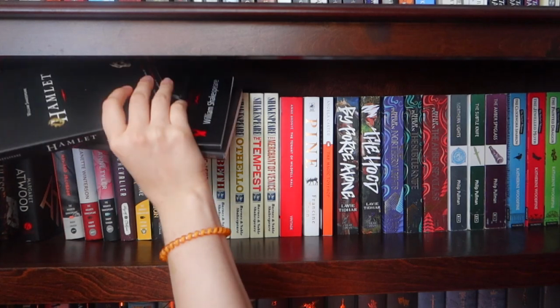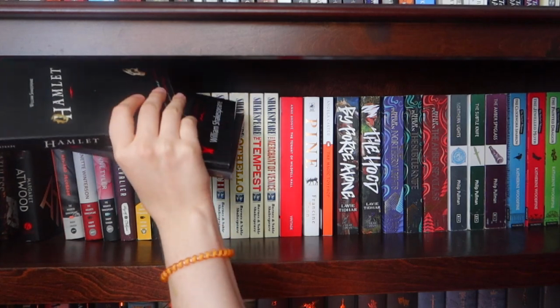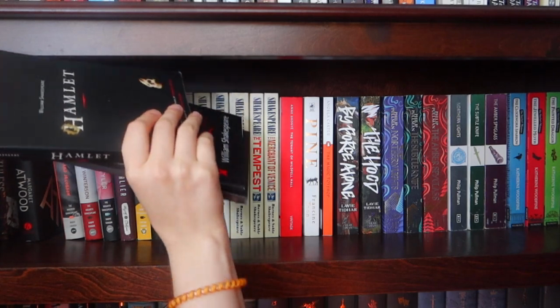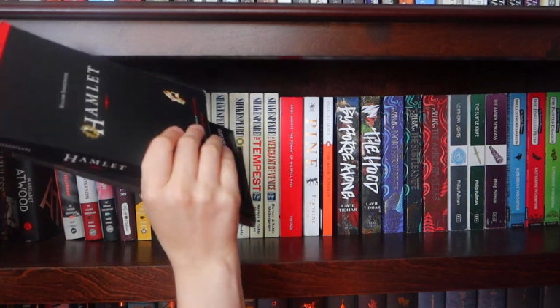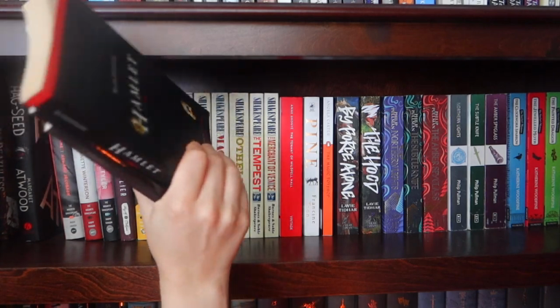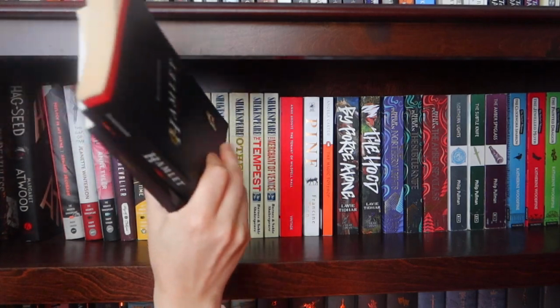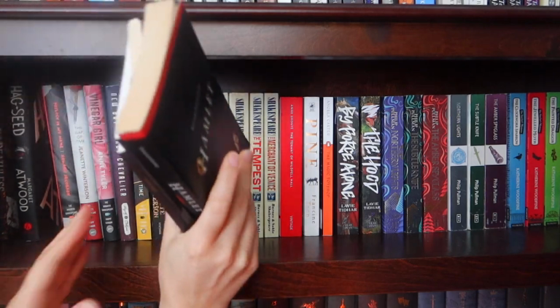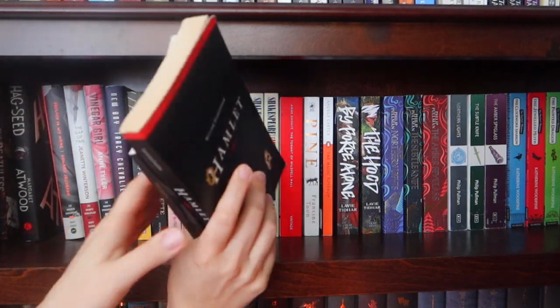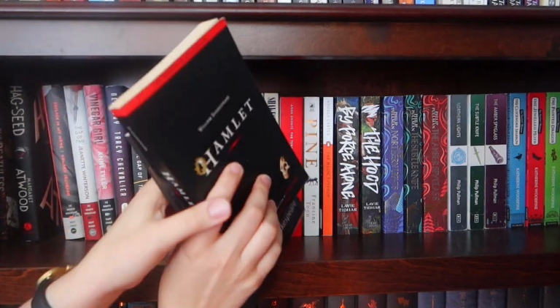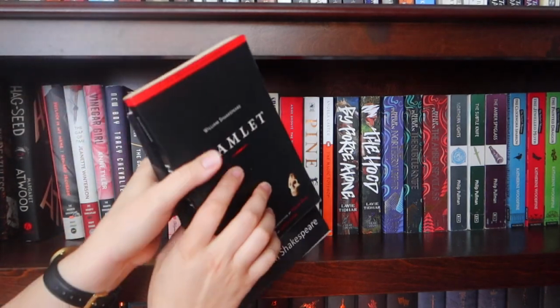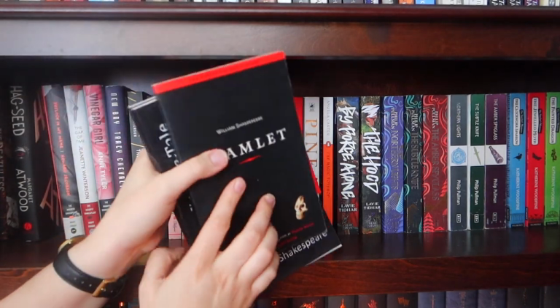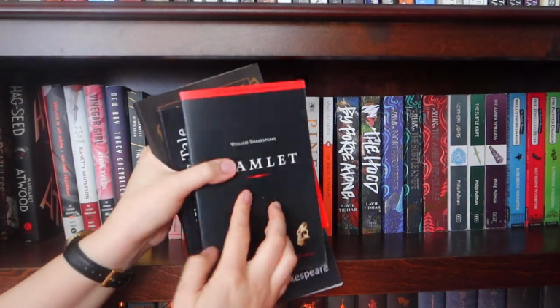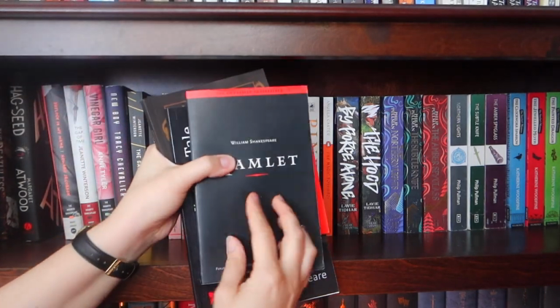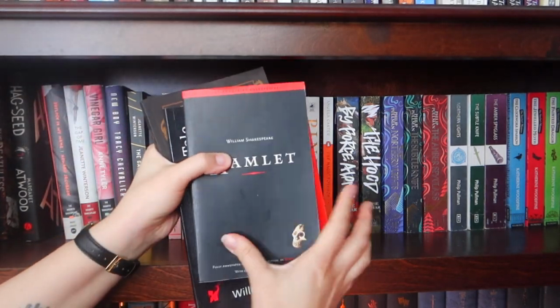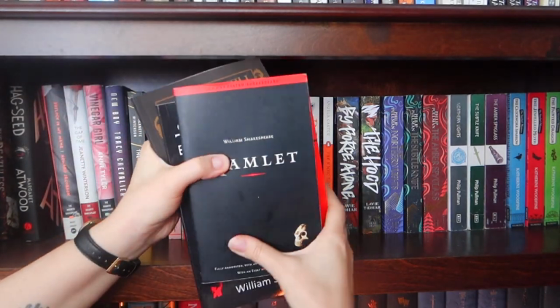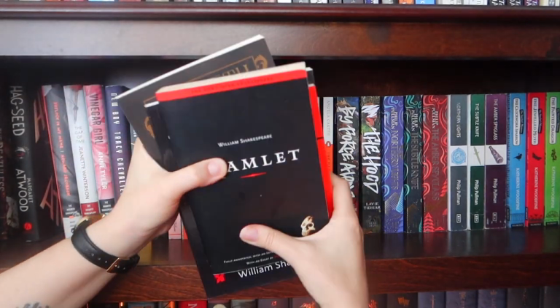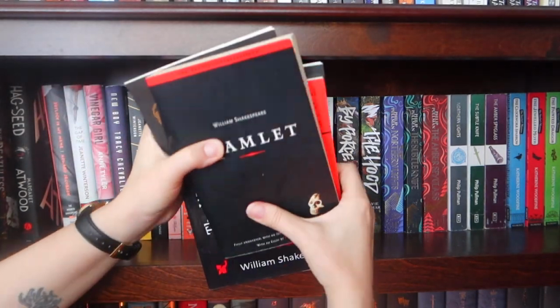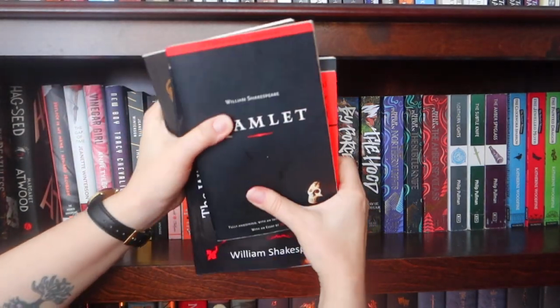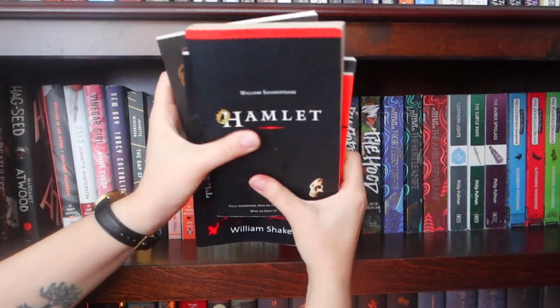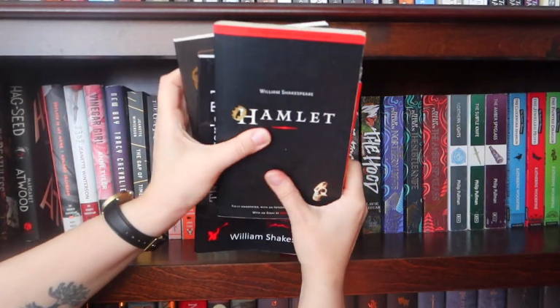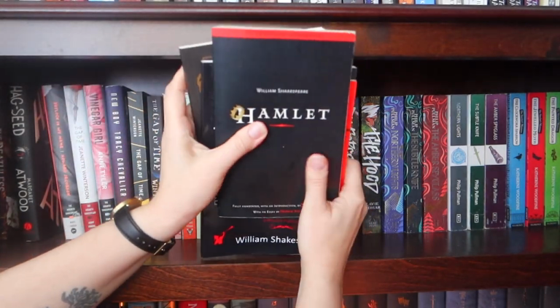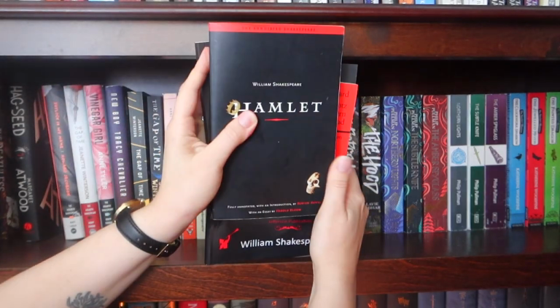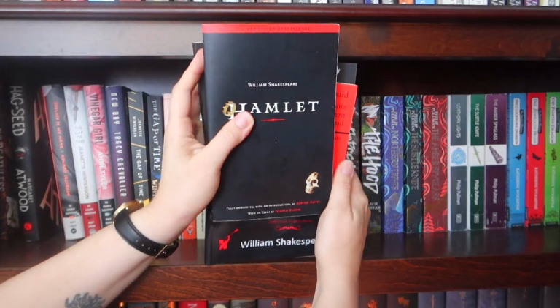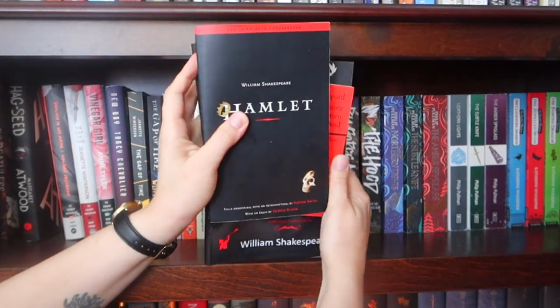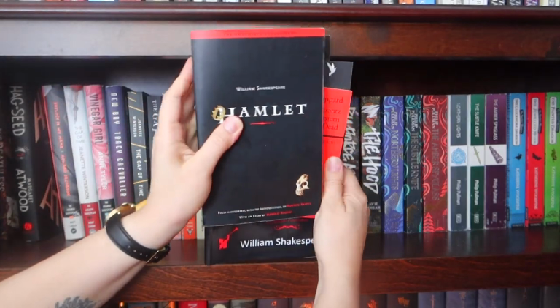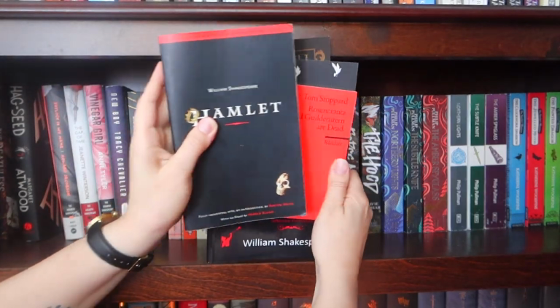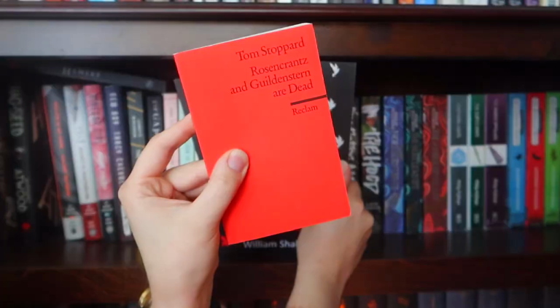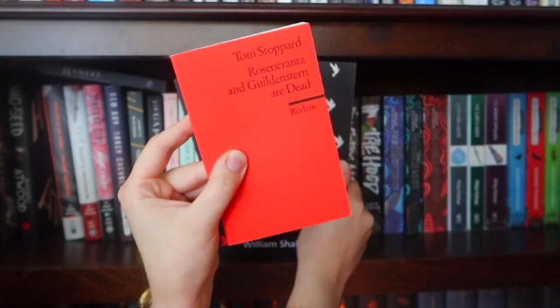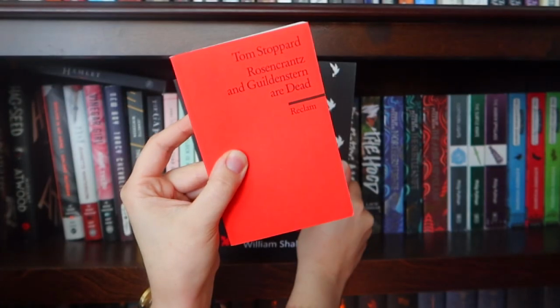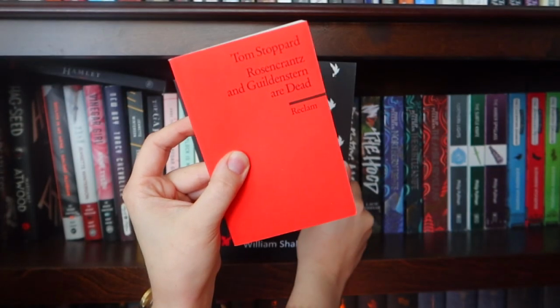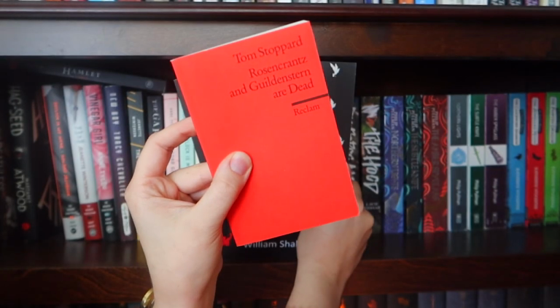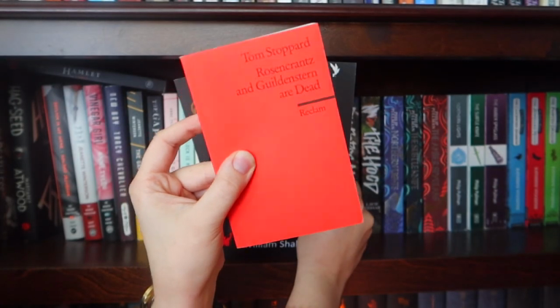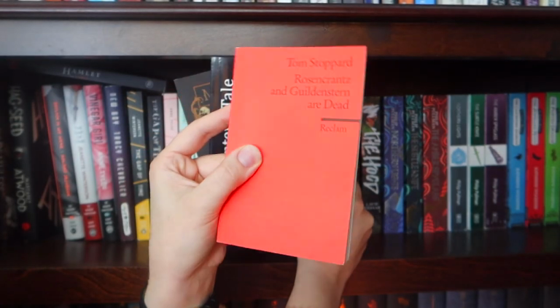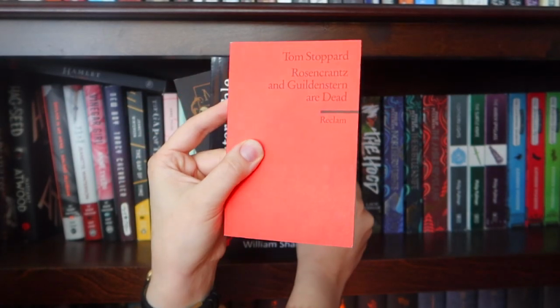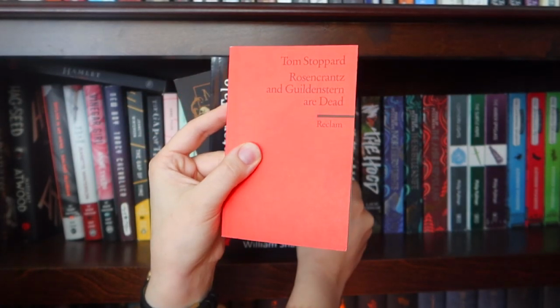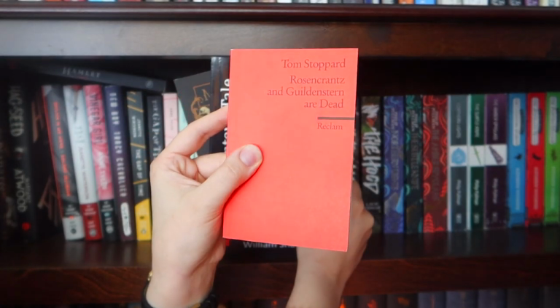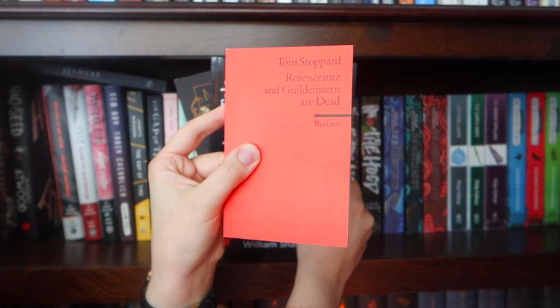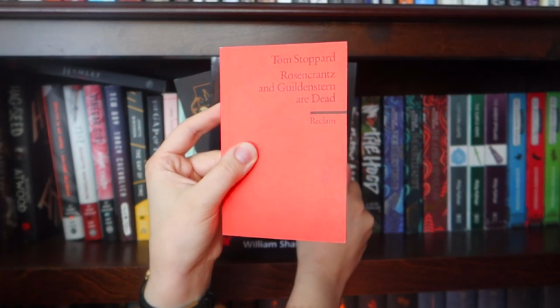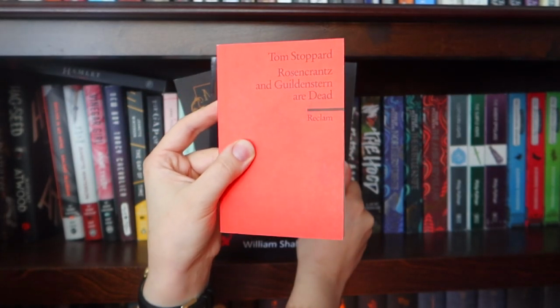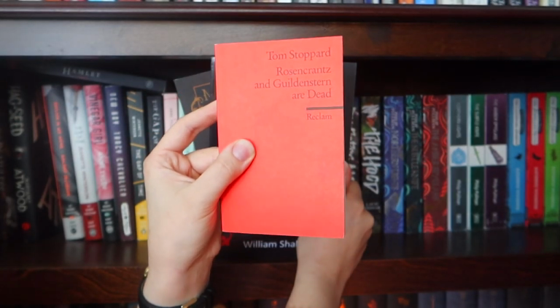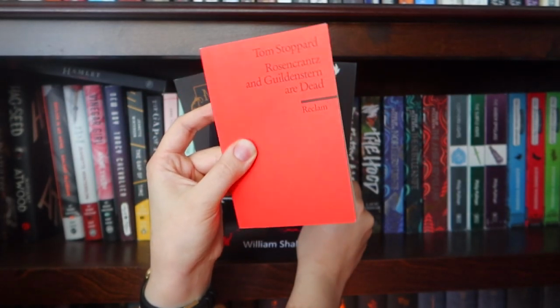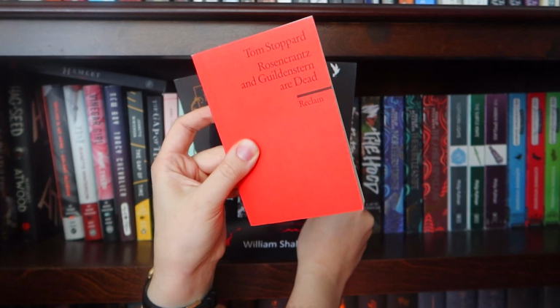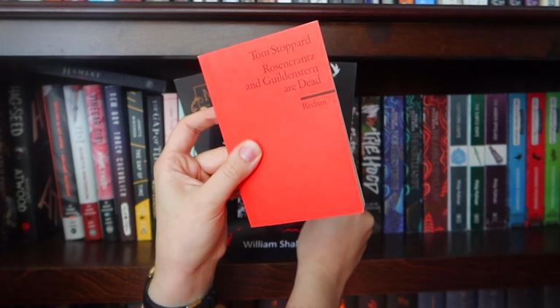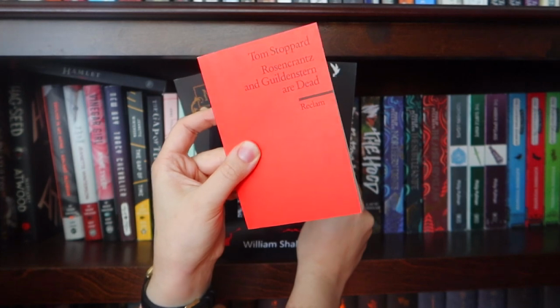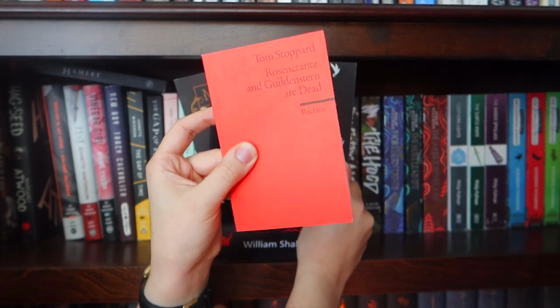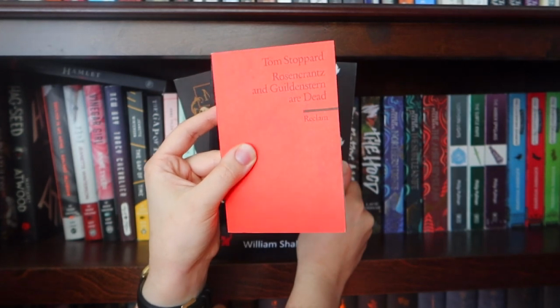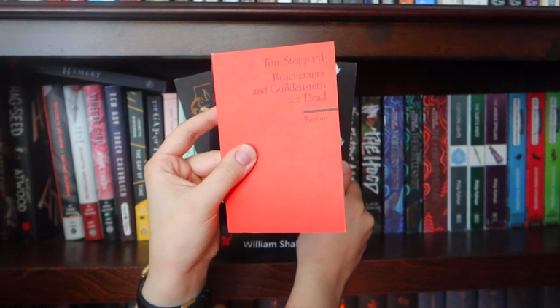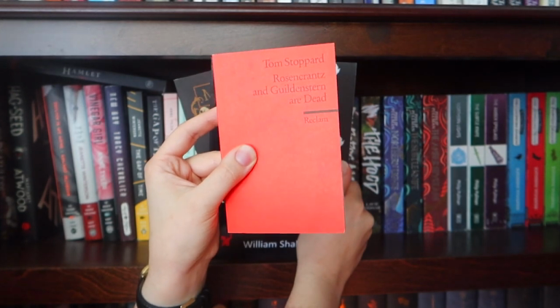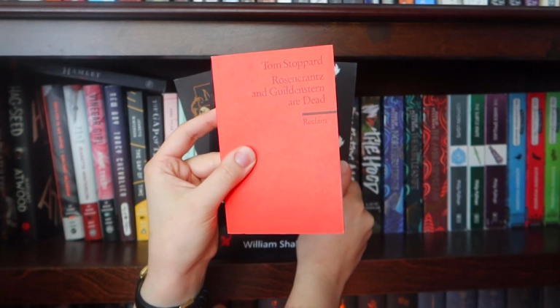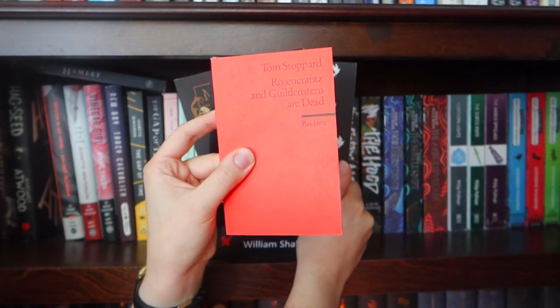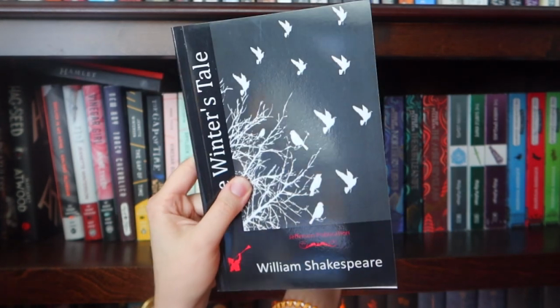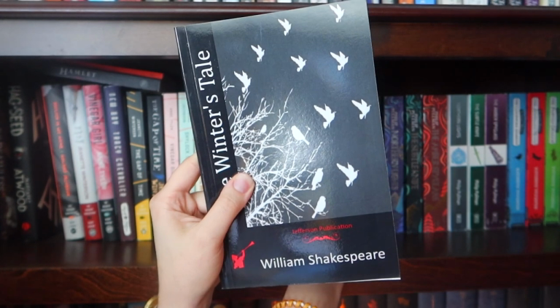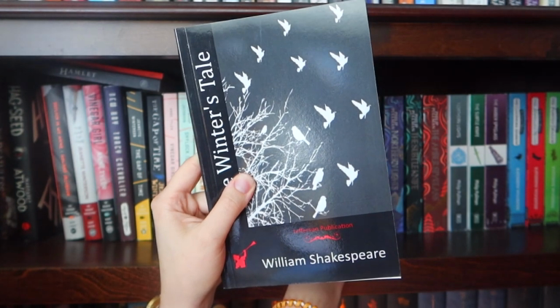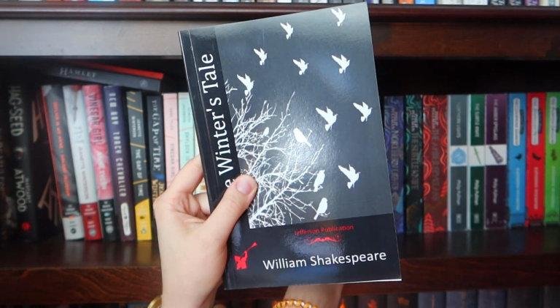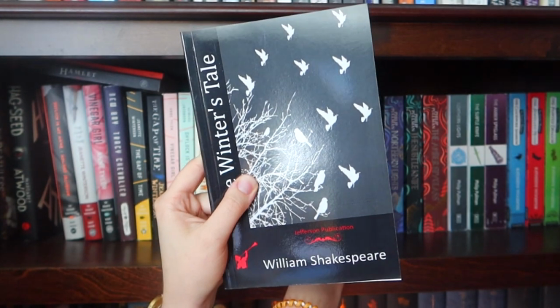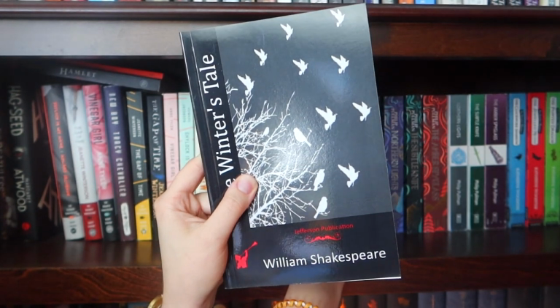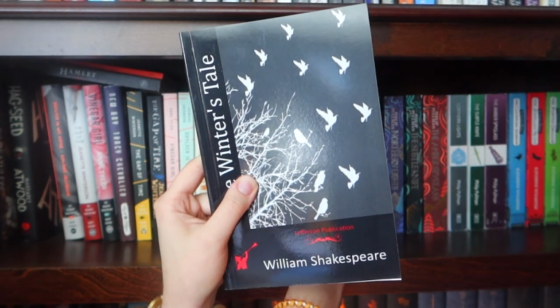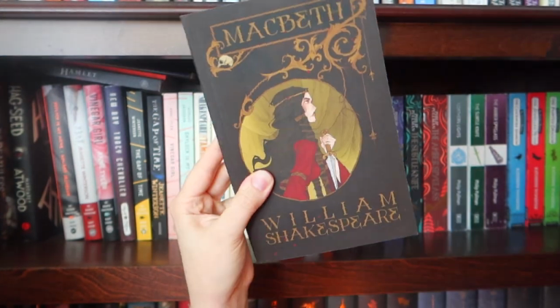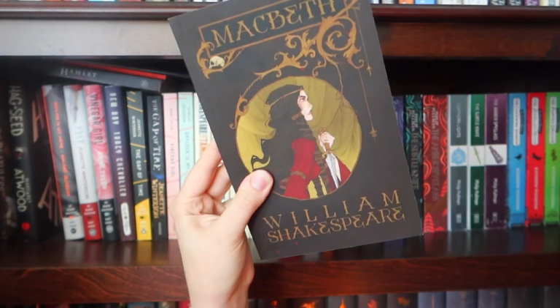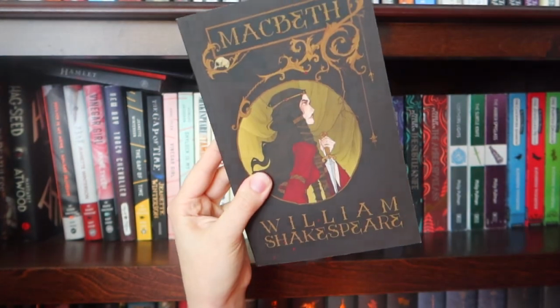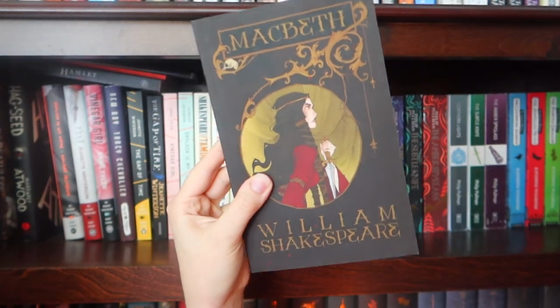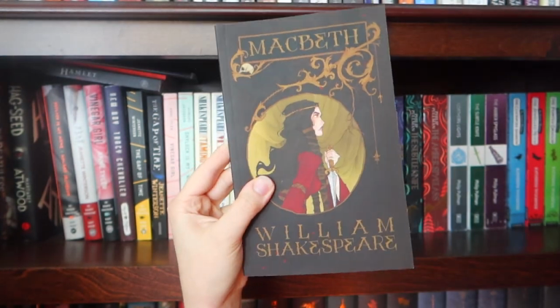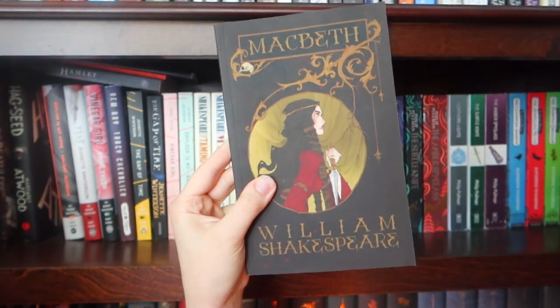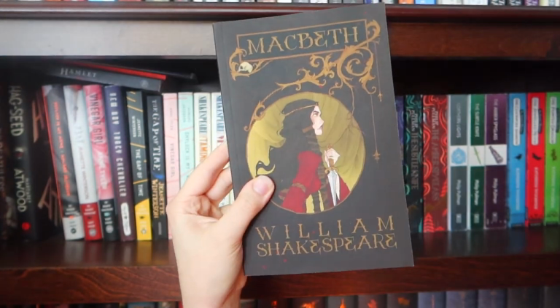On the top of the last bookcase, I have some little Shakespeares up here: Hamlet, Tom Stoppard's Rosencrantz and Guildenstern are Dead, The Winter's Tale, and Macbeth.